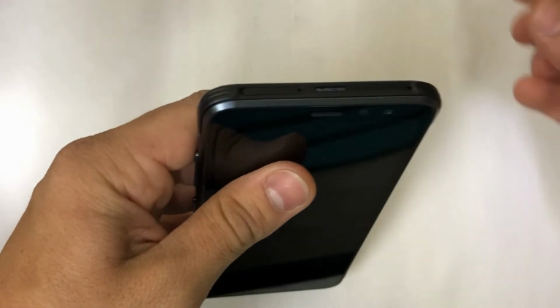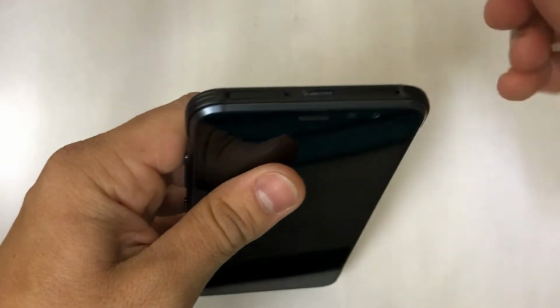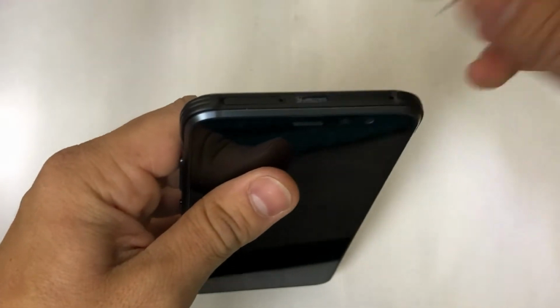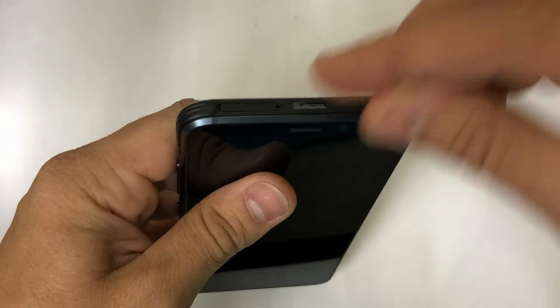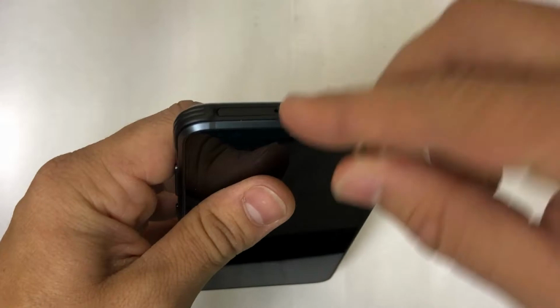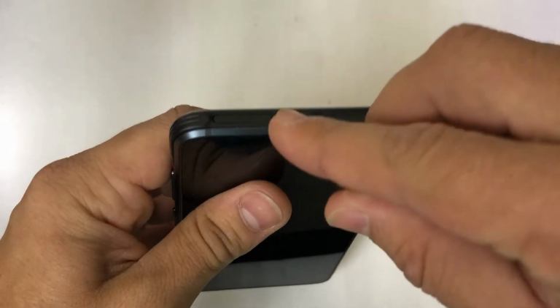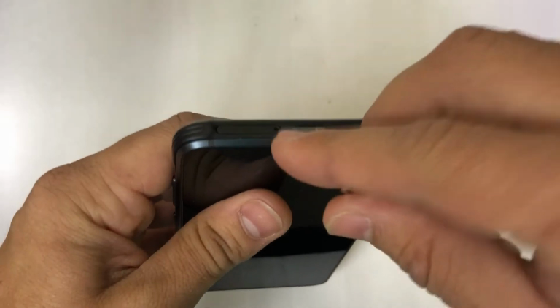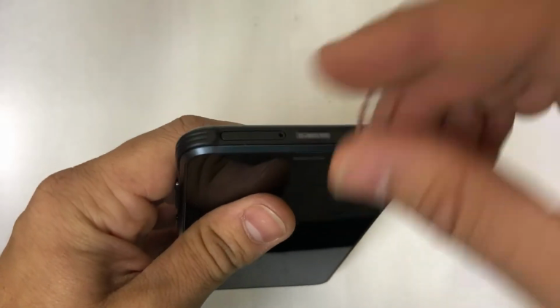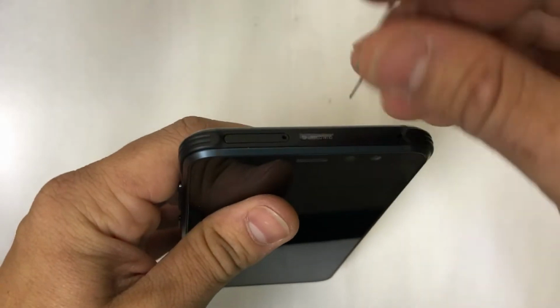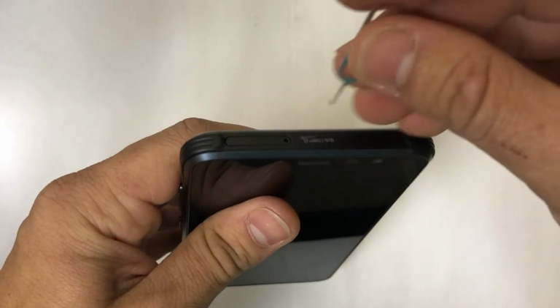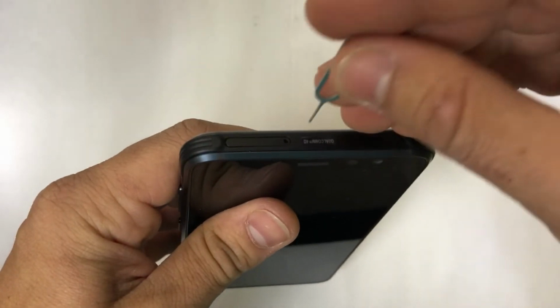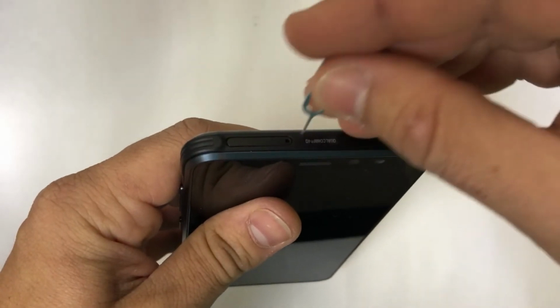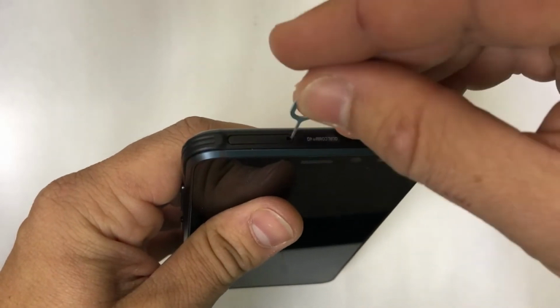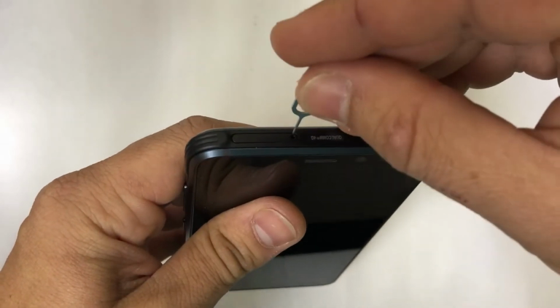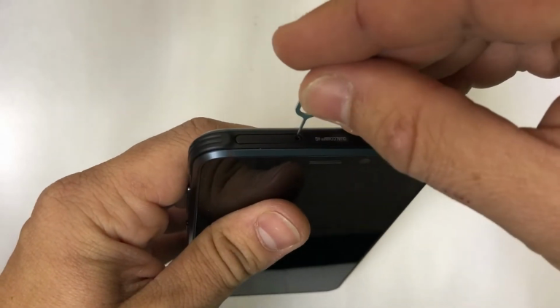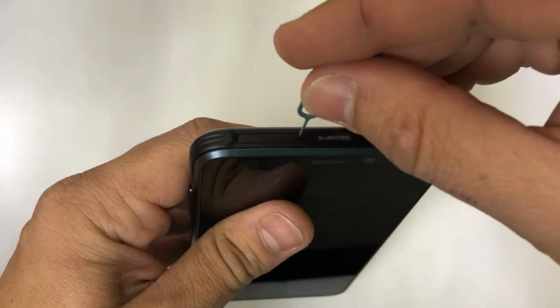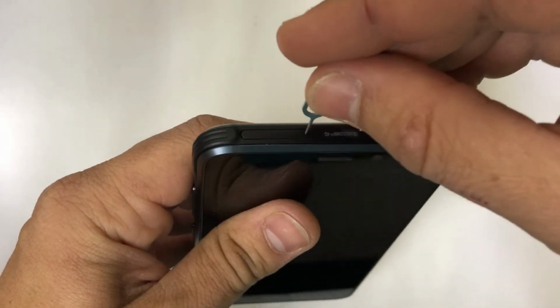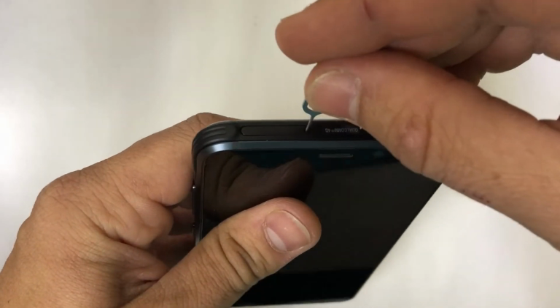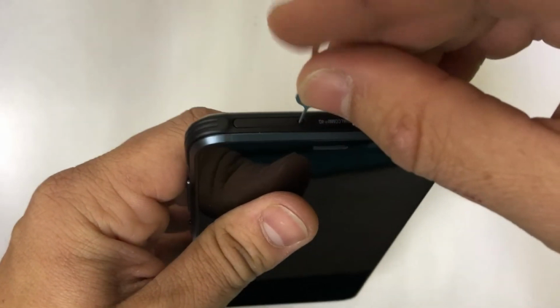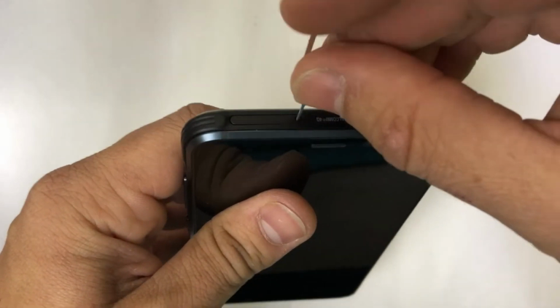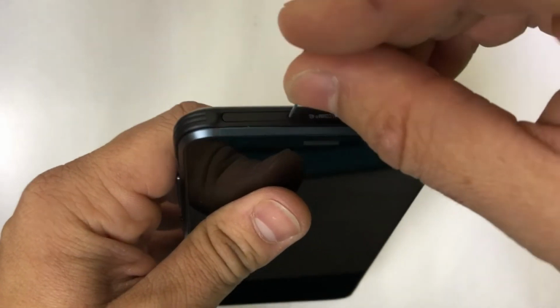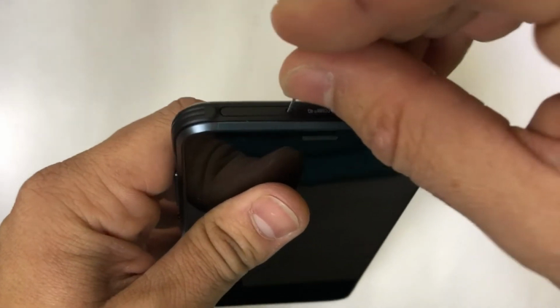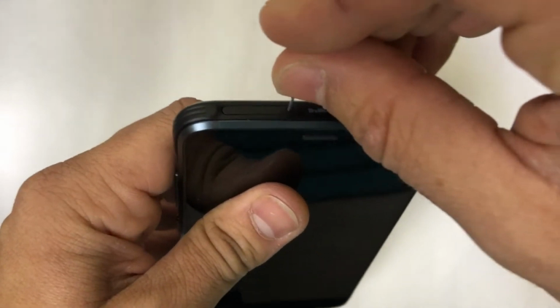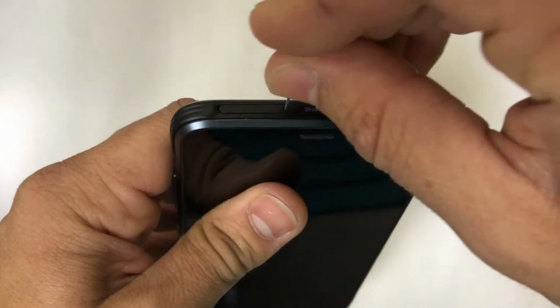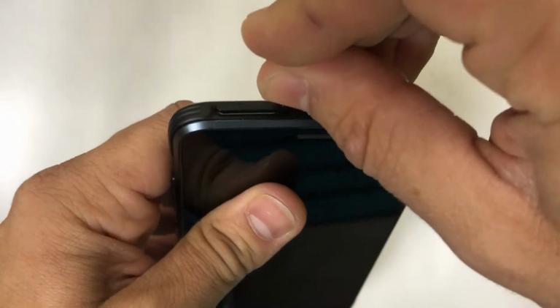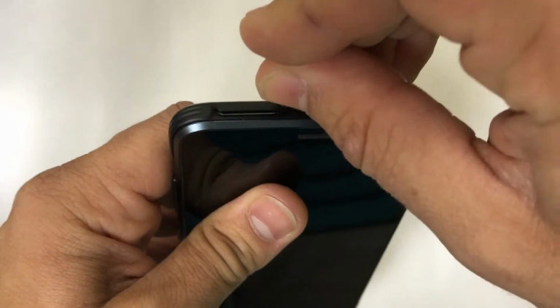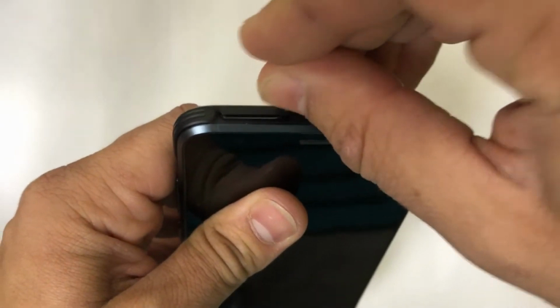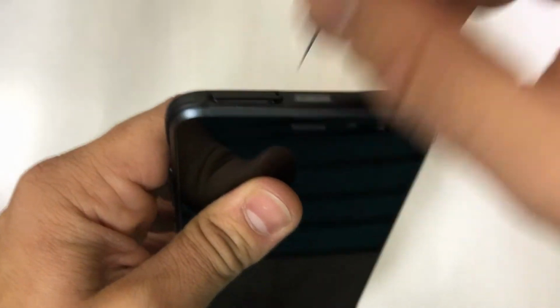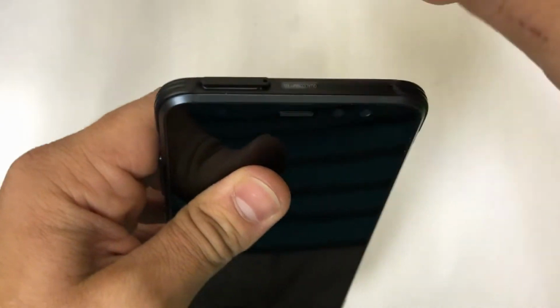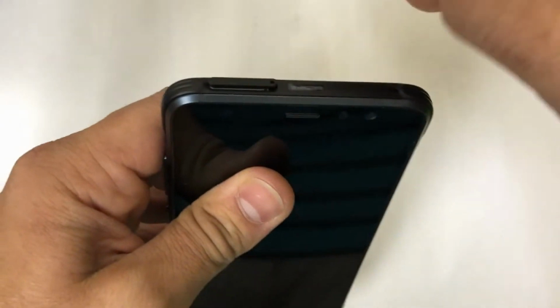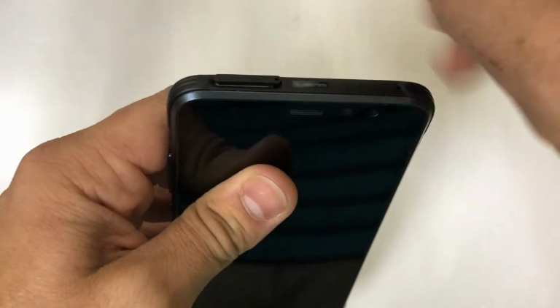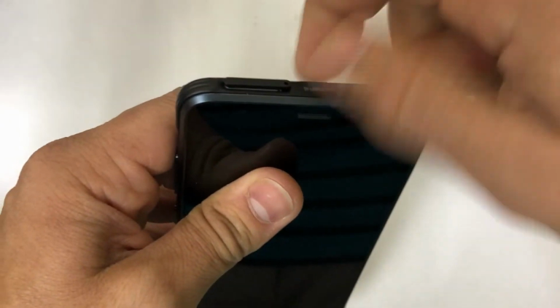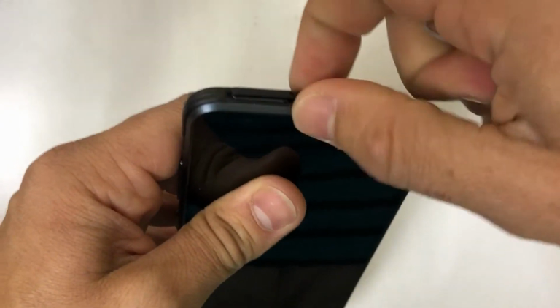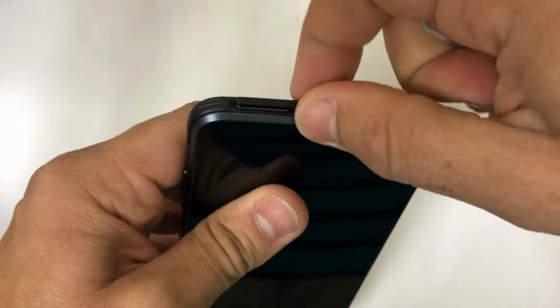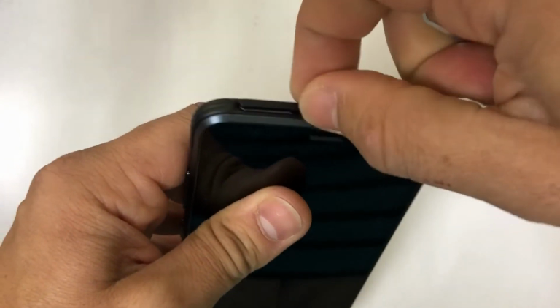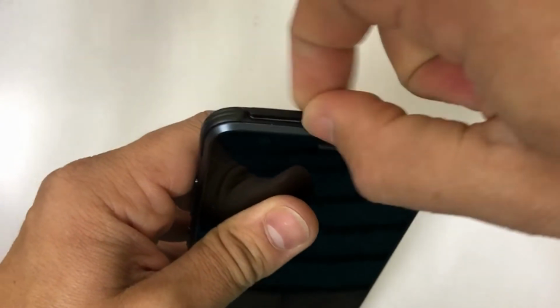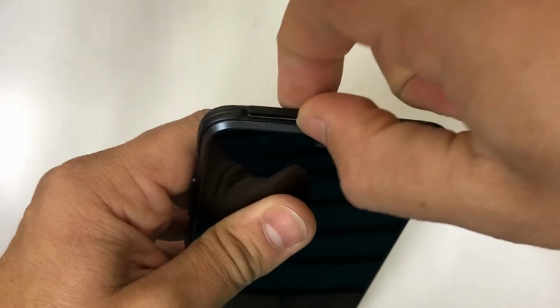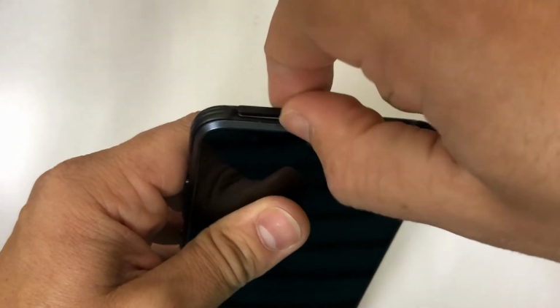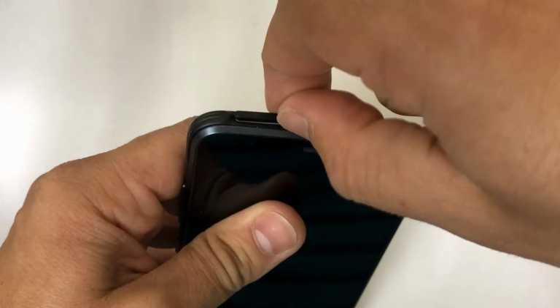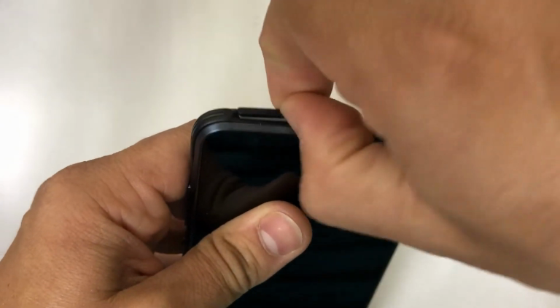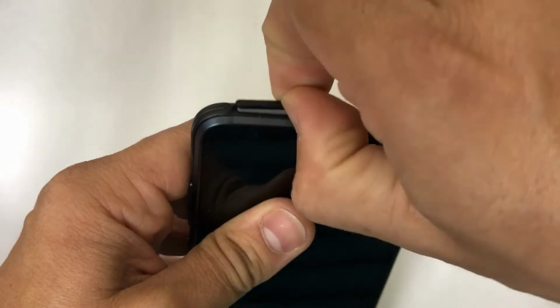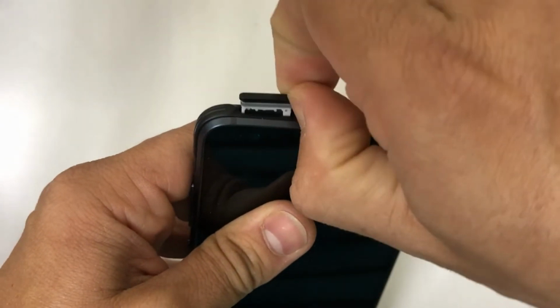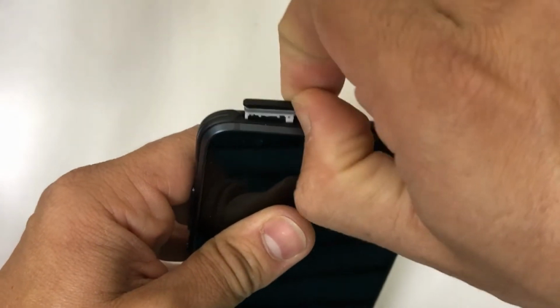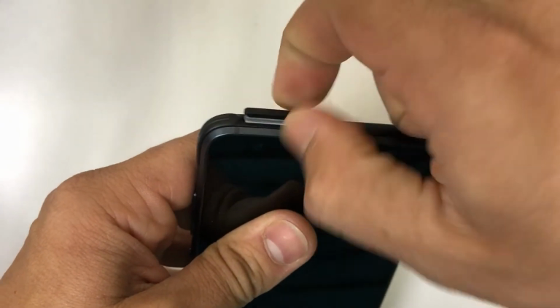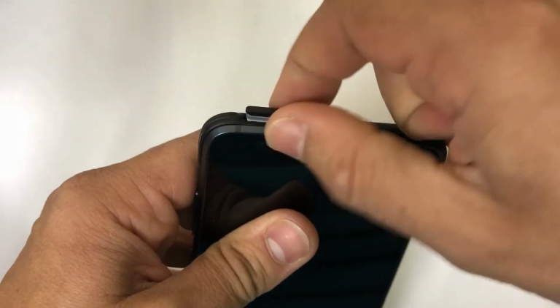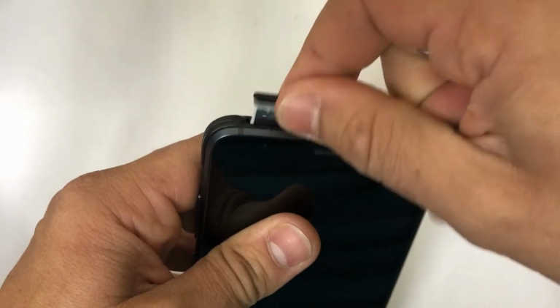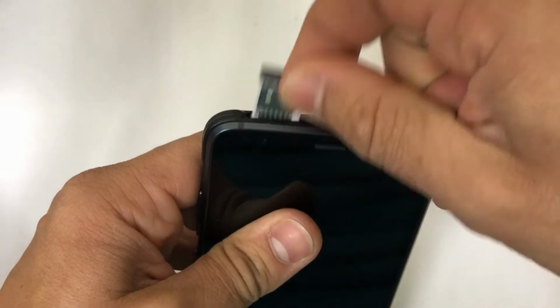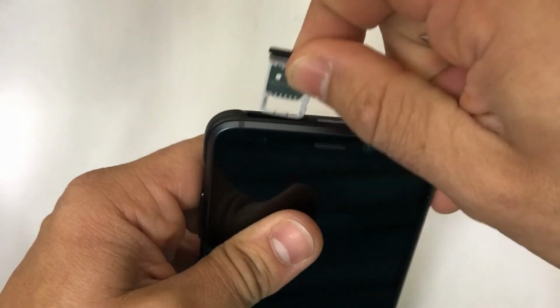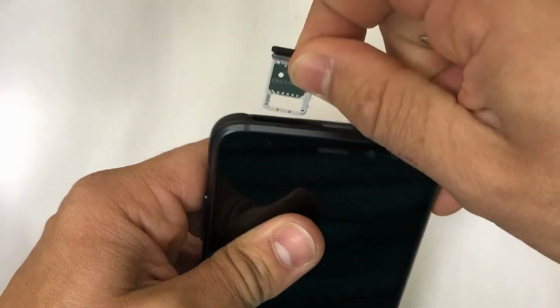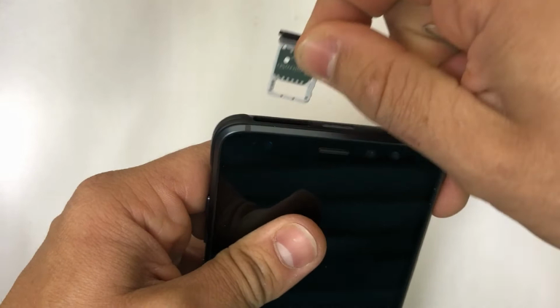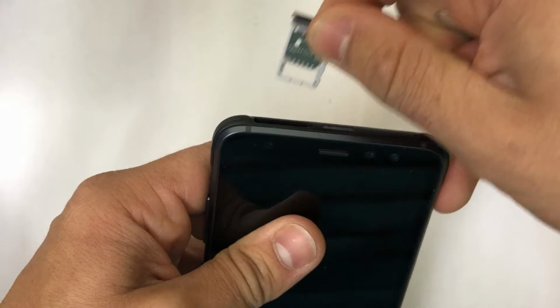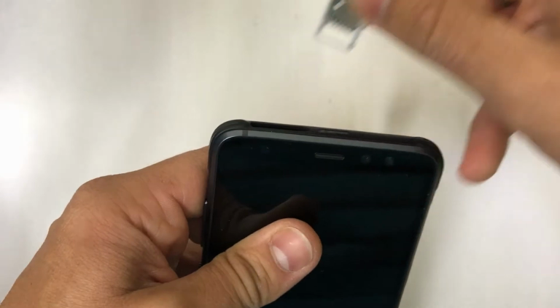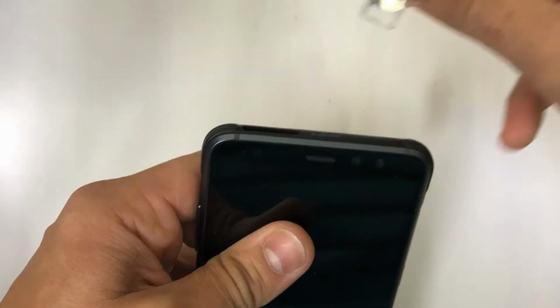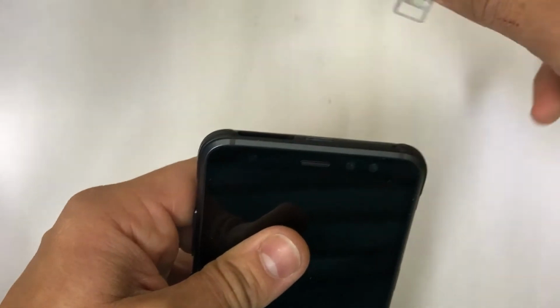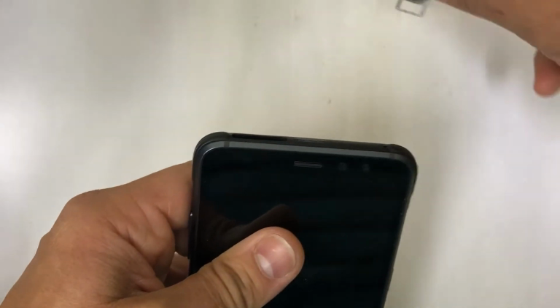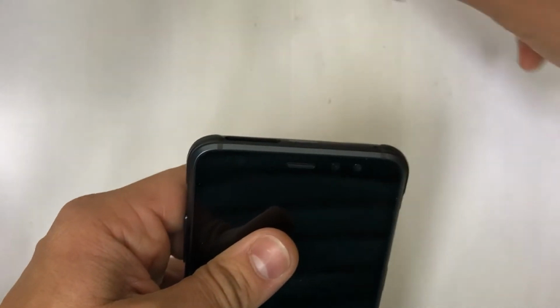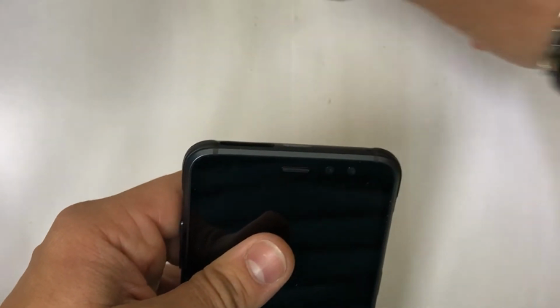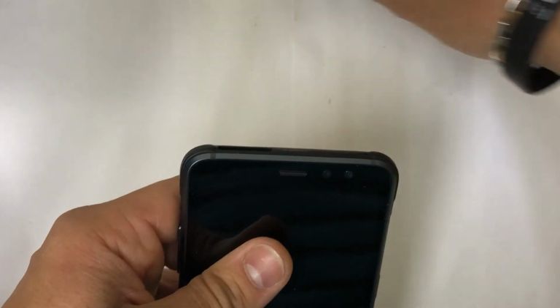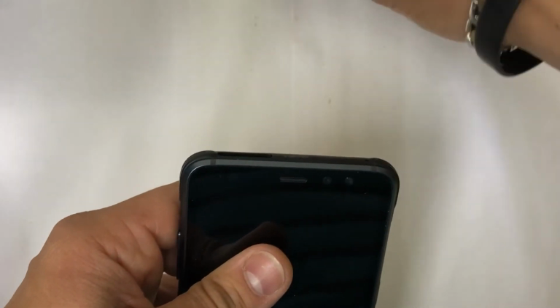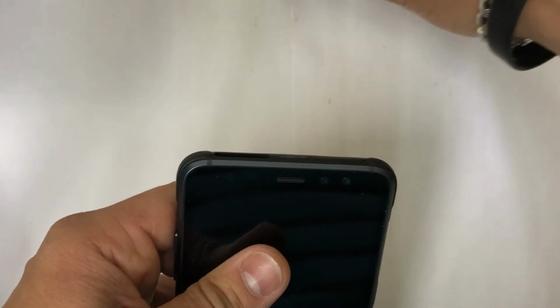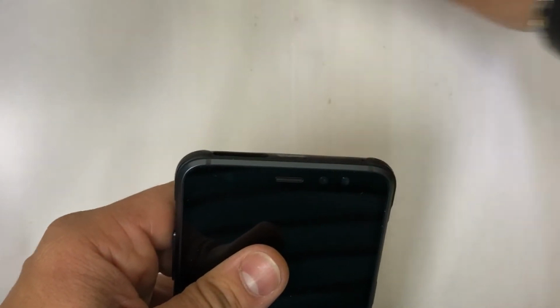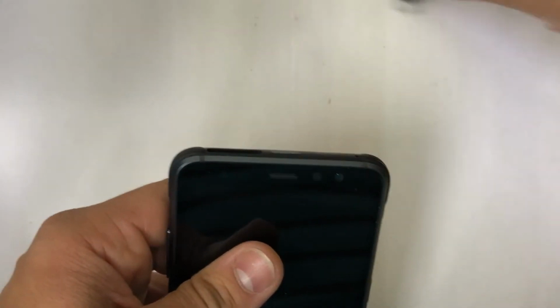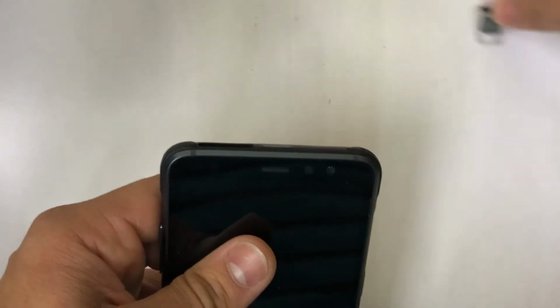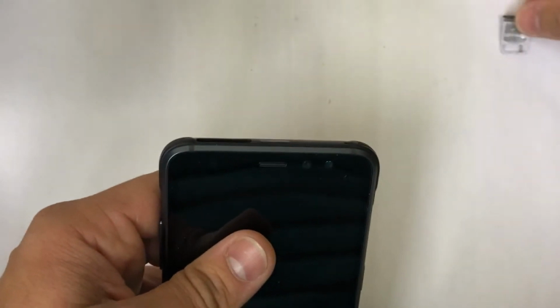First thing we're going to need to do is remove the SIM and SD card tray. Let's eject it out.